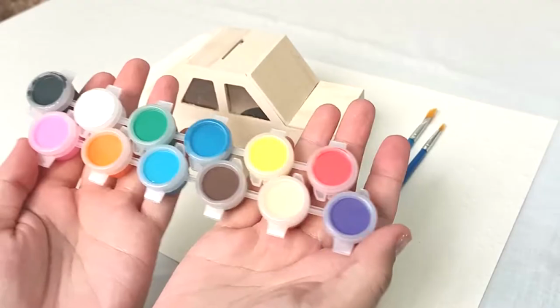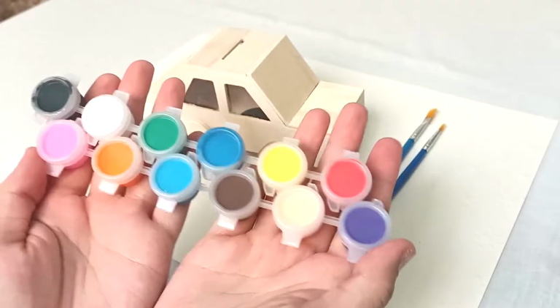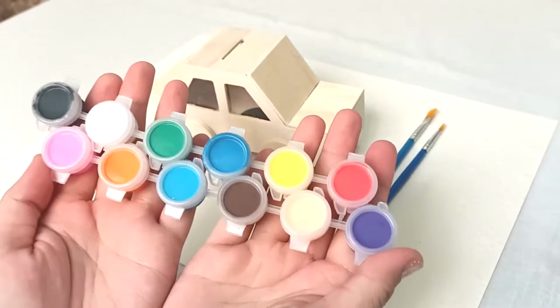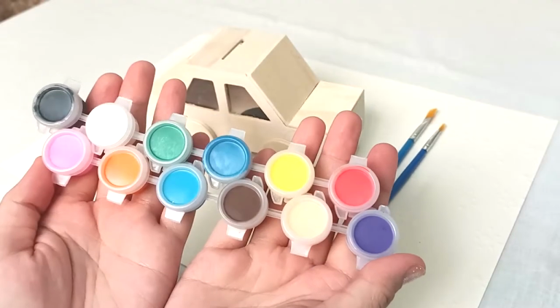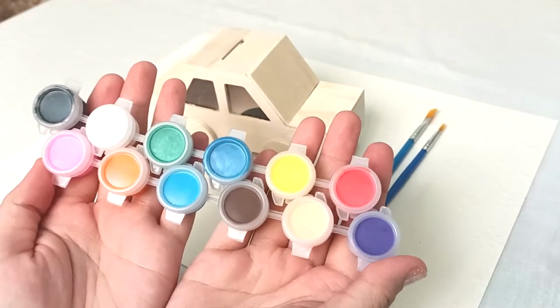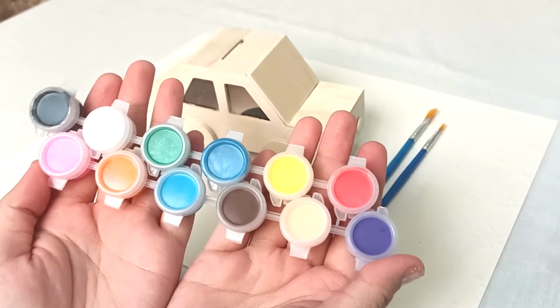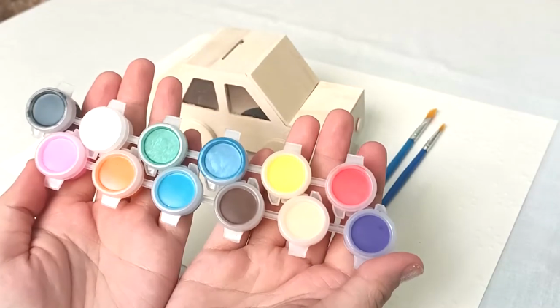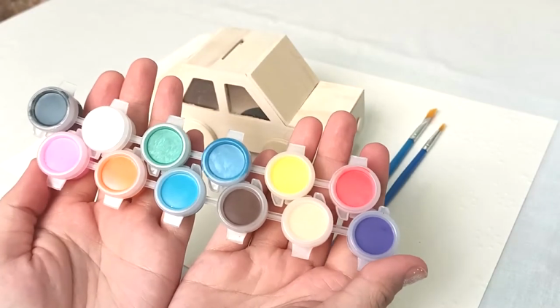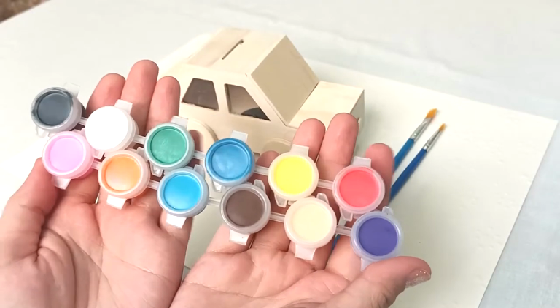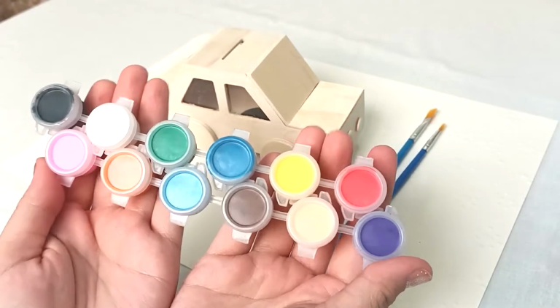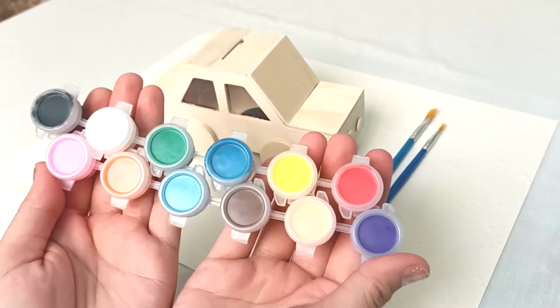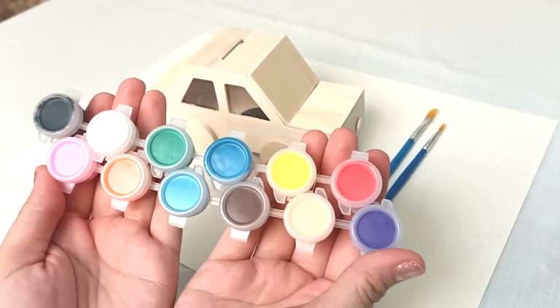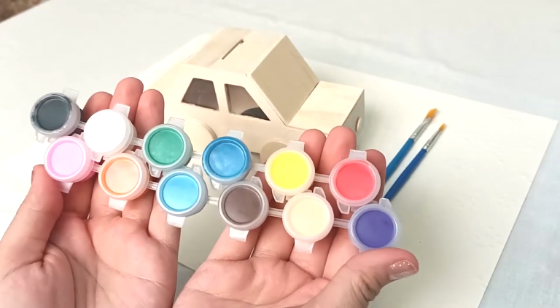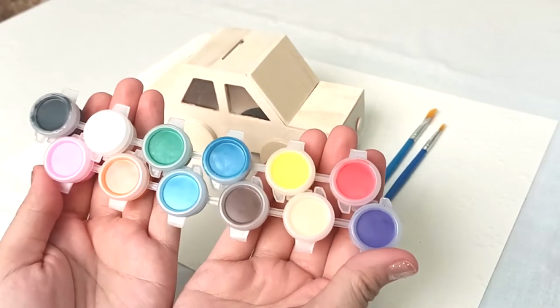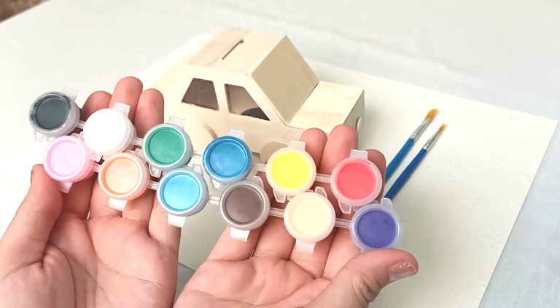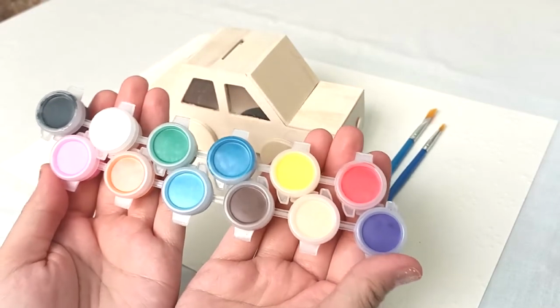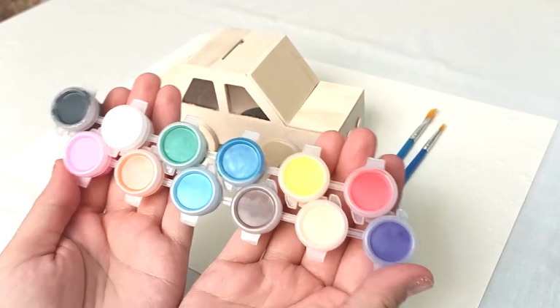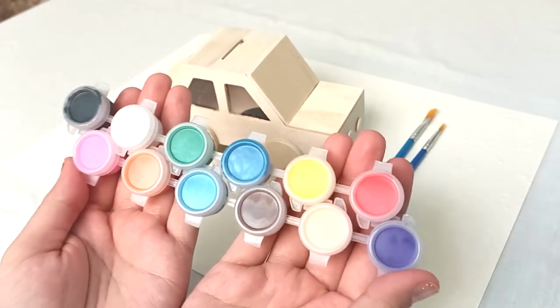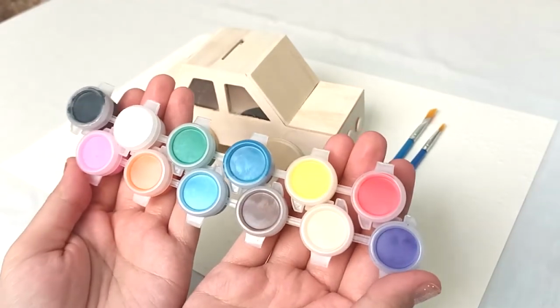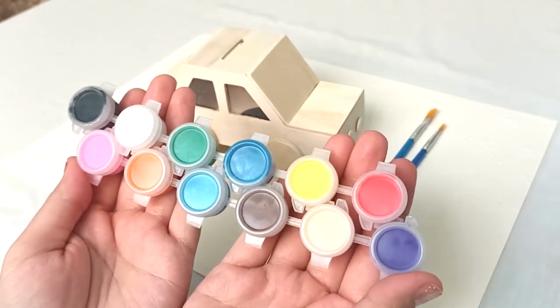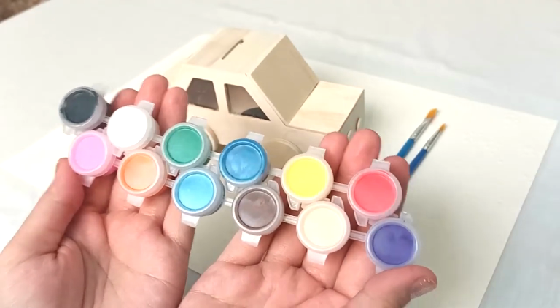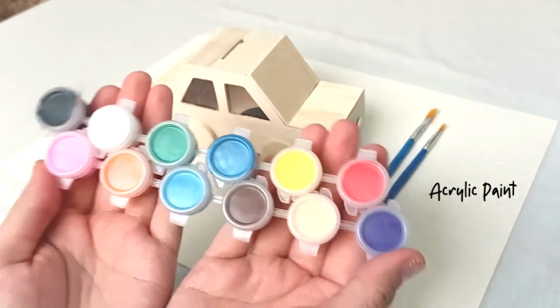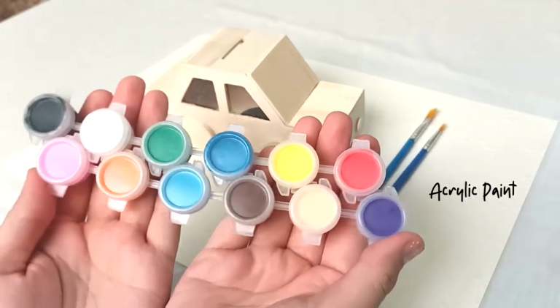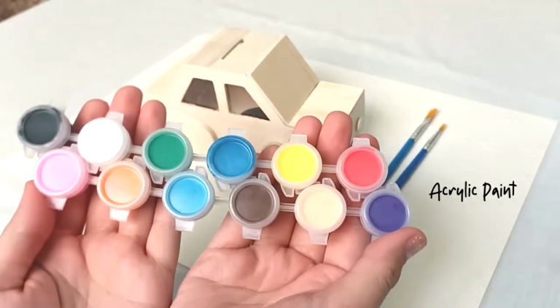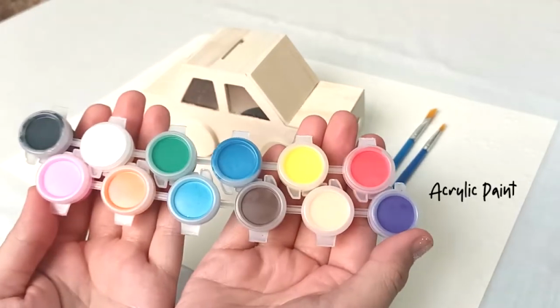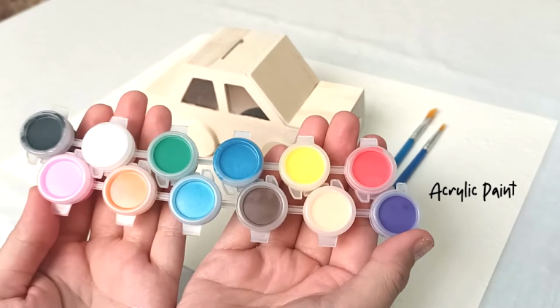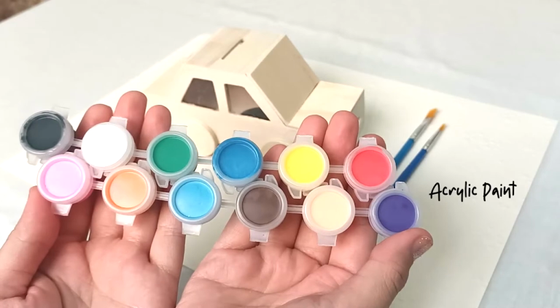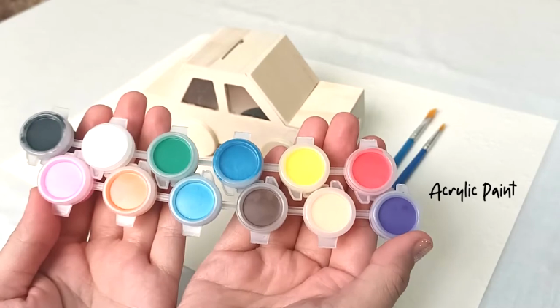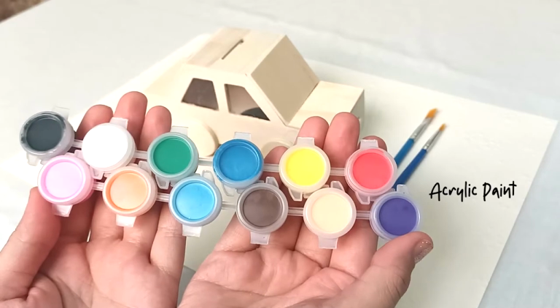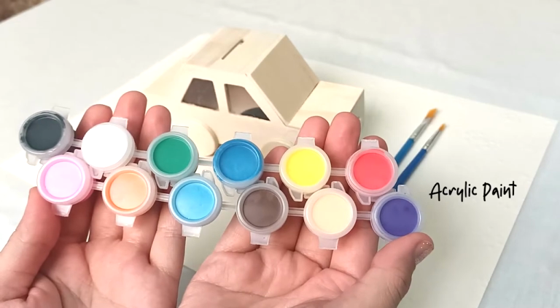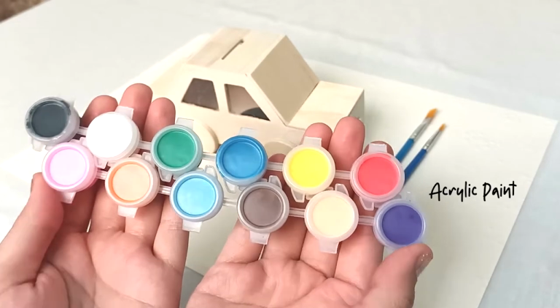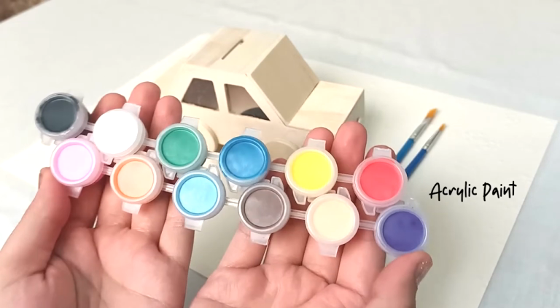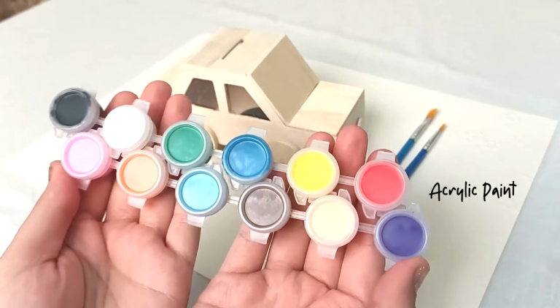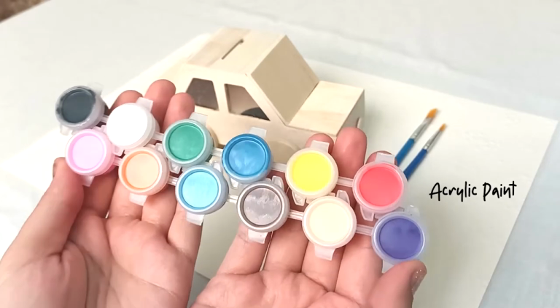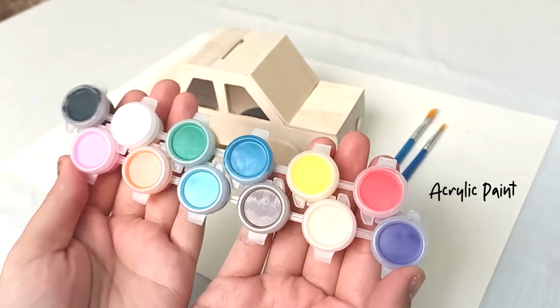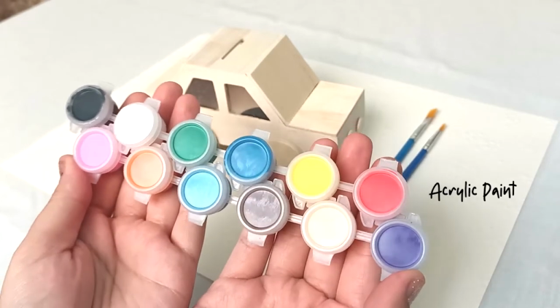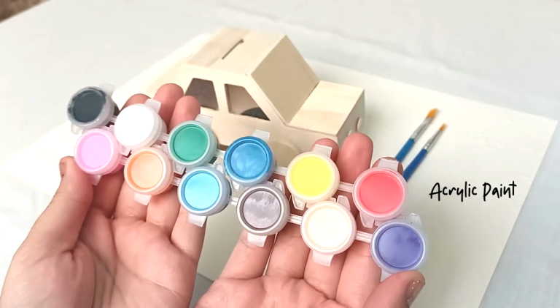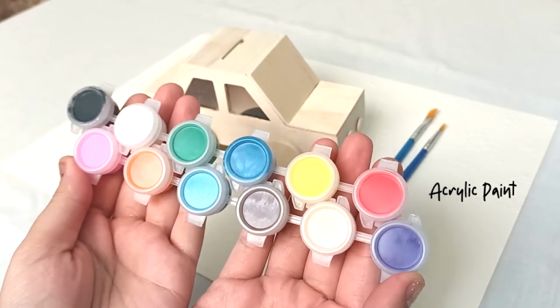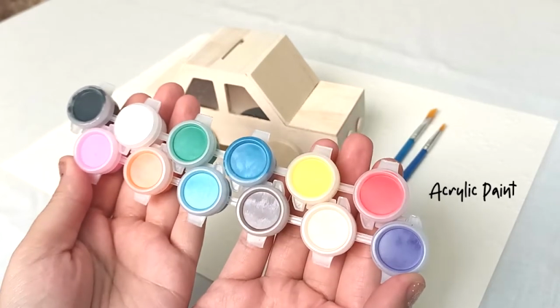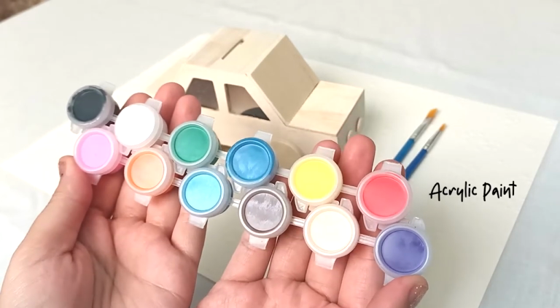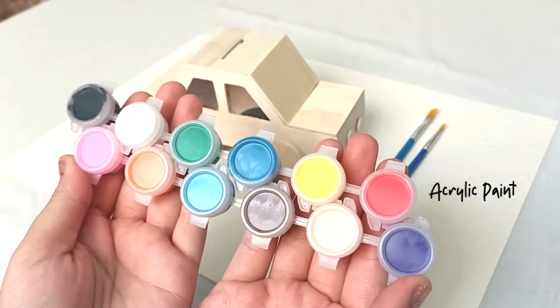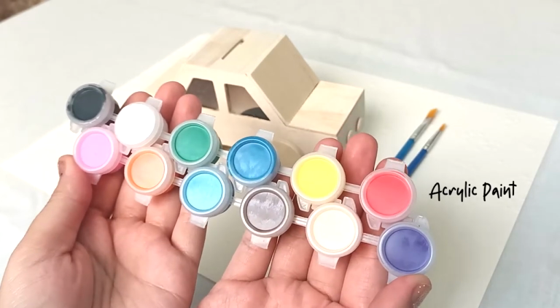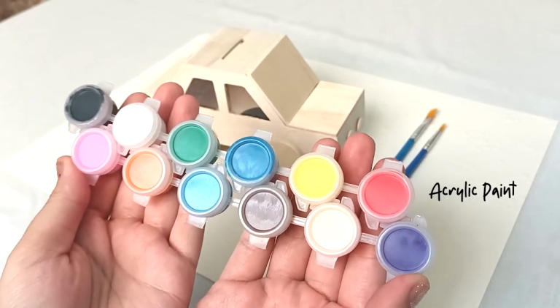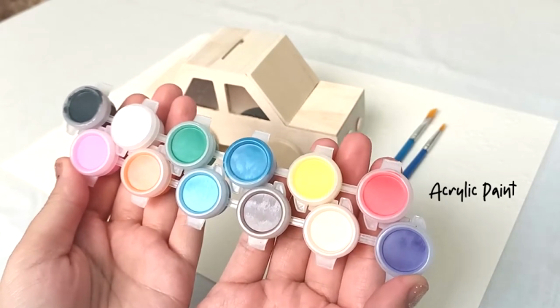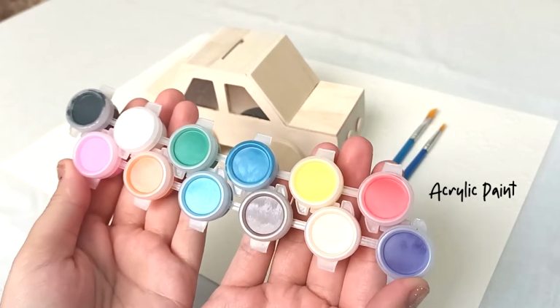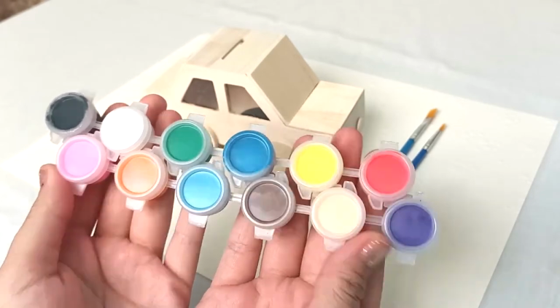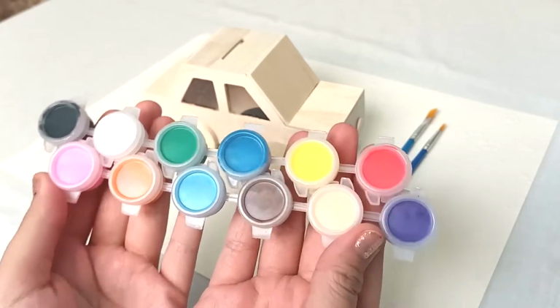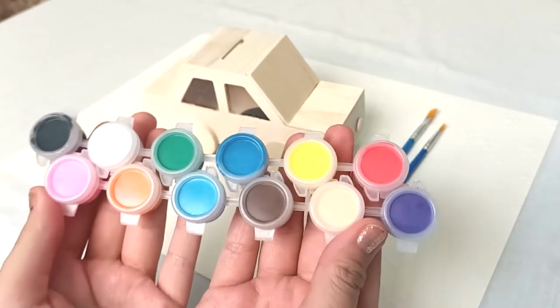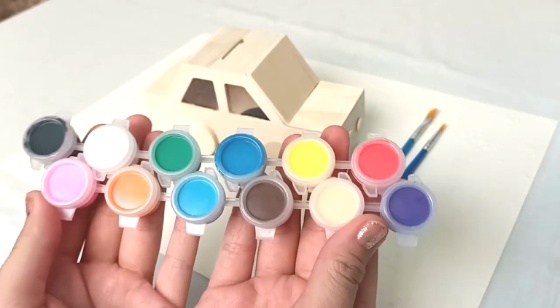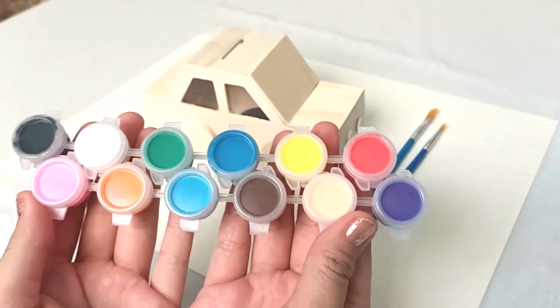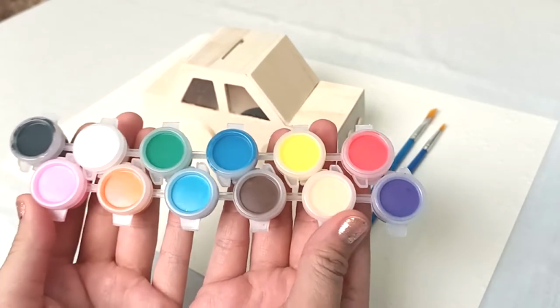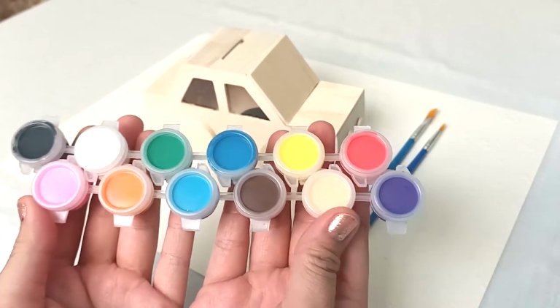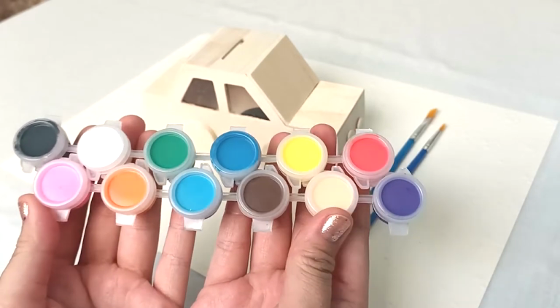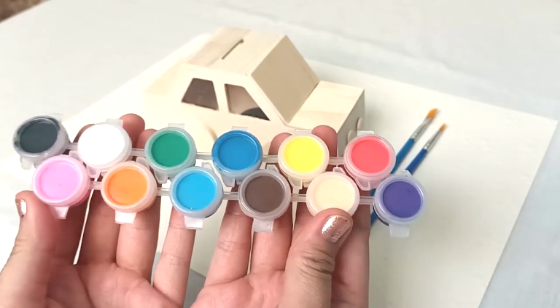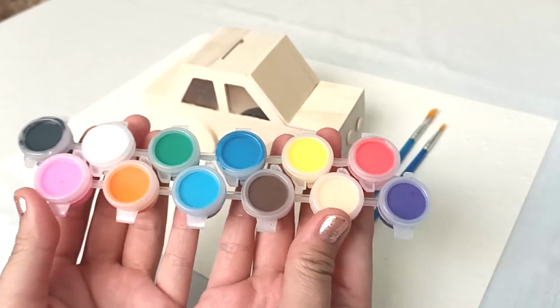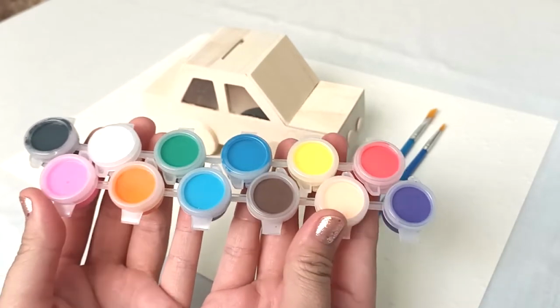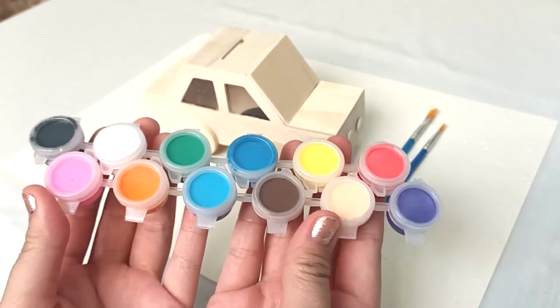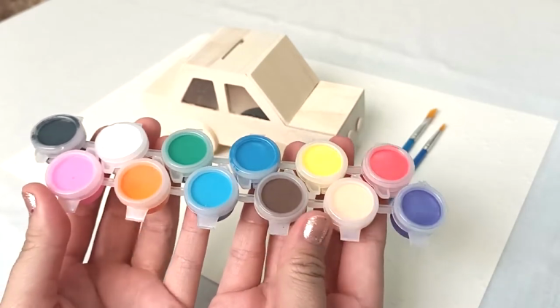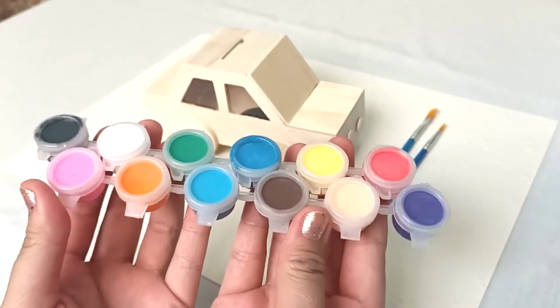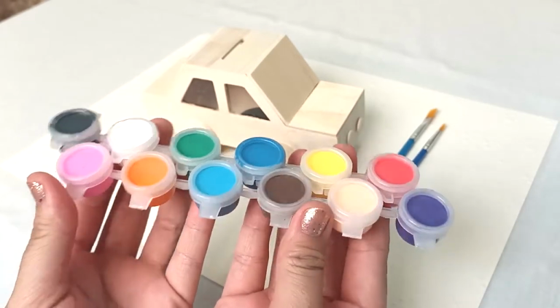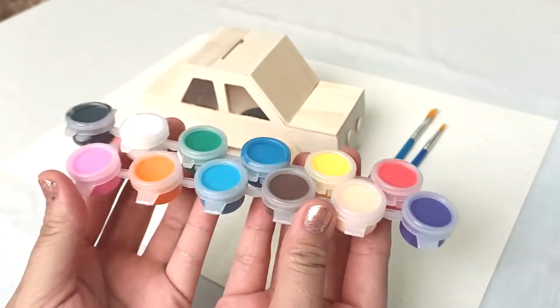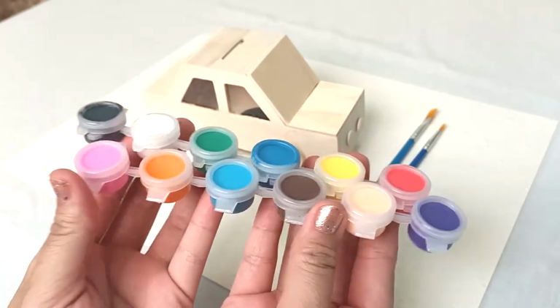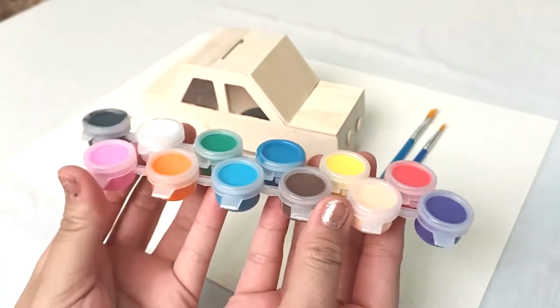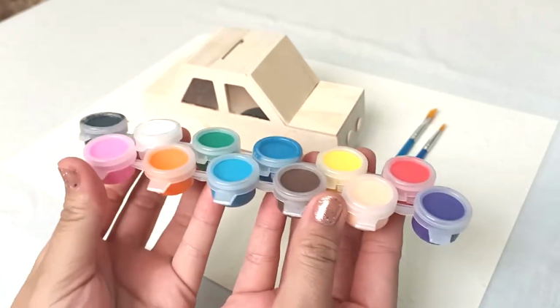These paints that we are using are called acrylic paints. They dry very easily and when they dry, they dry as plastic.